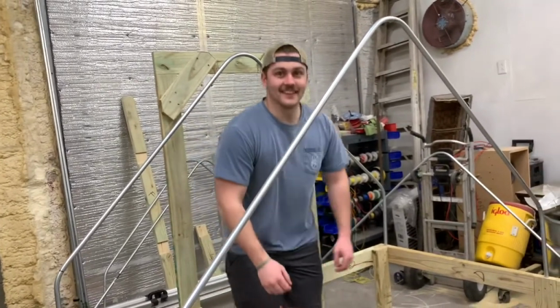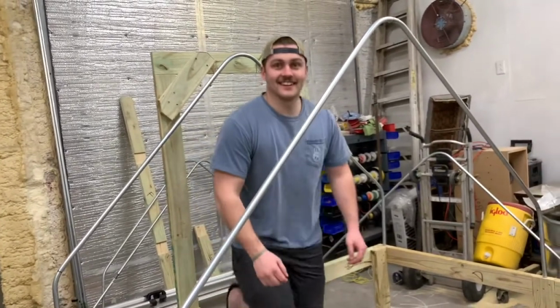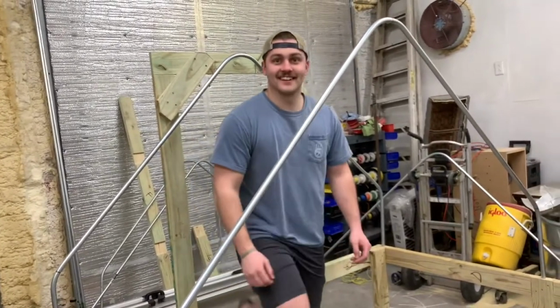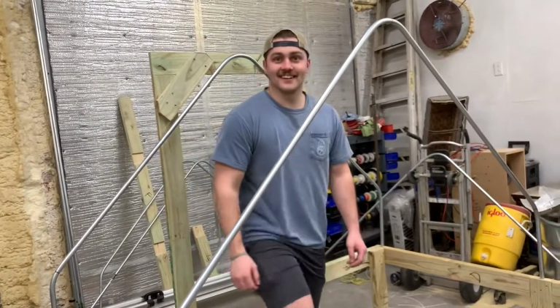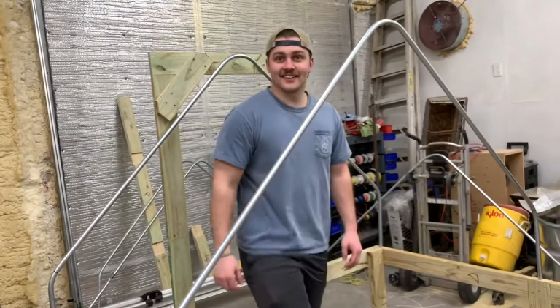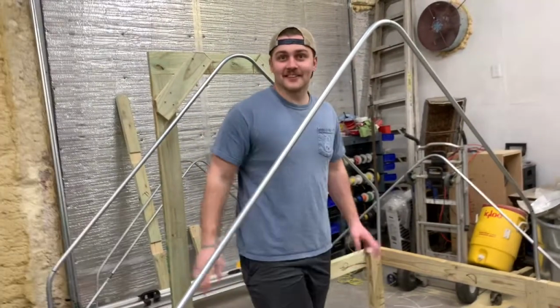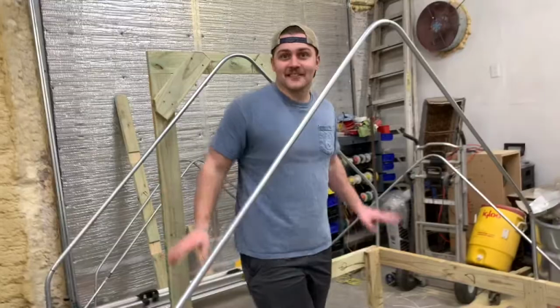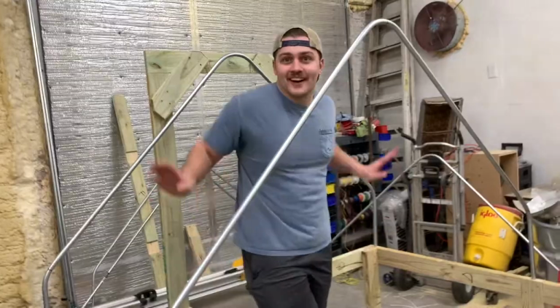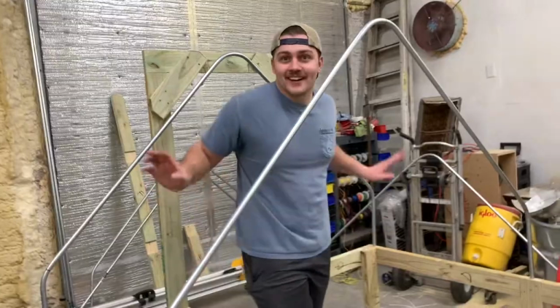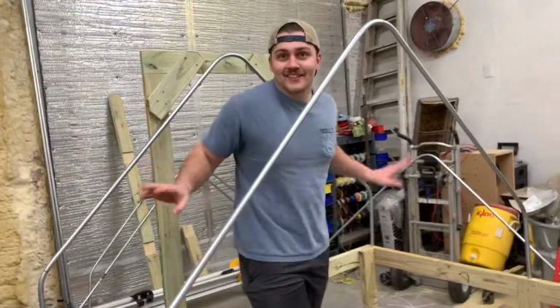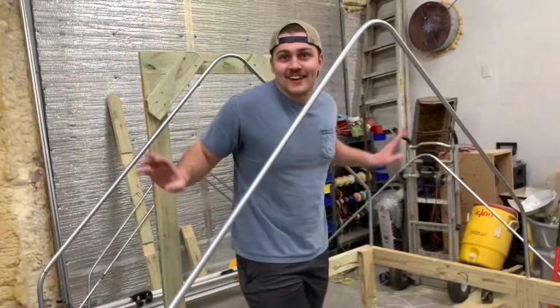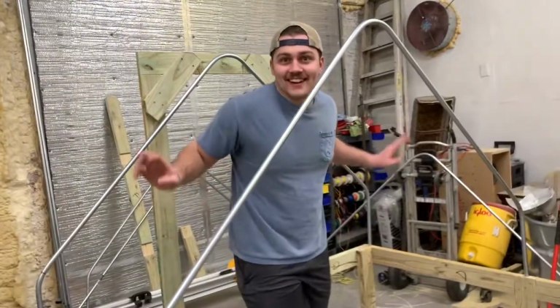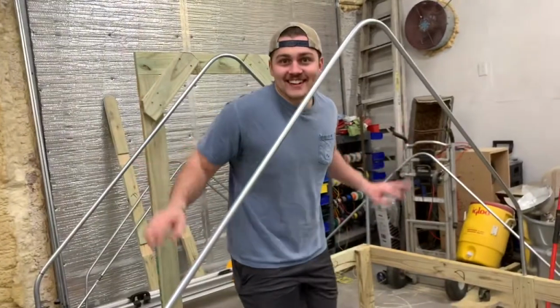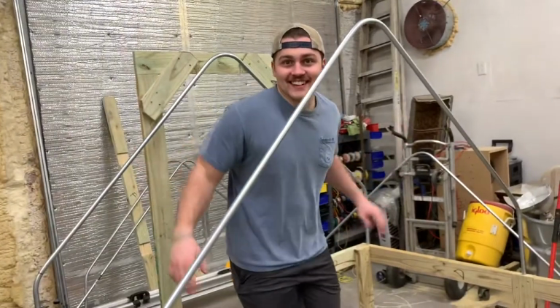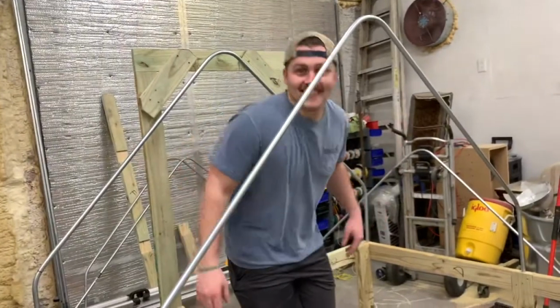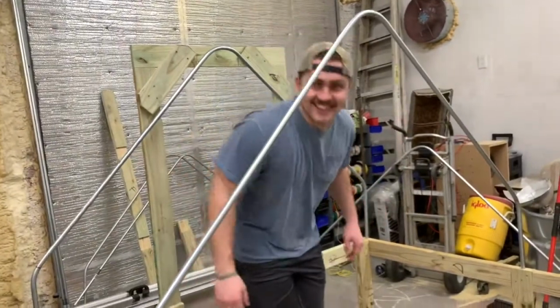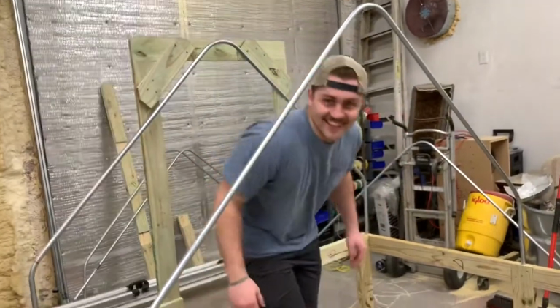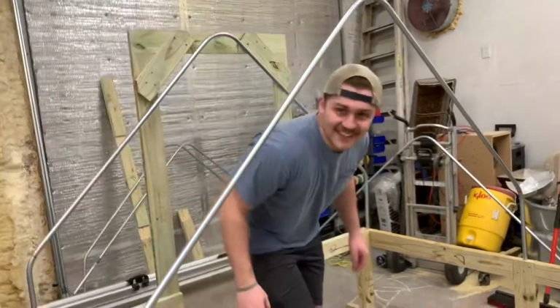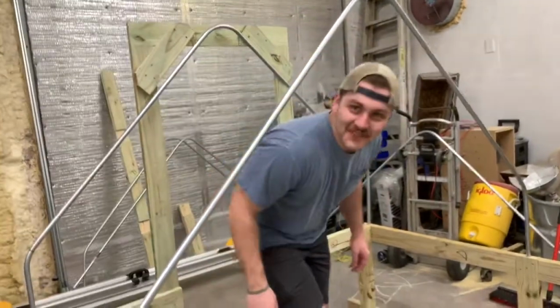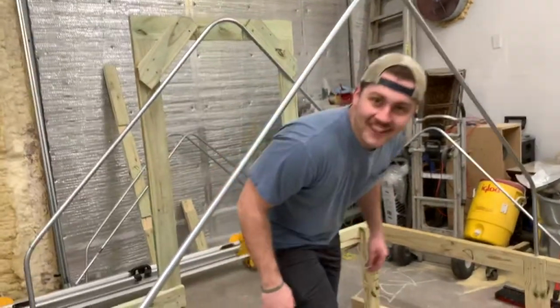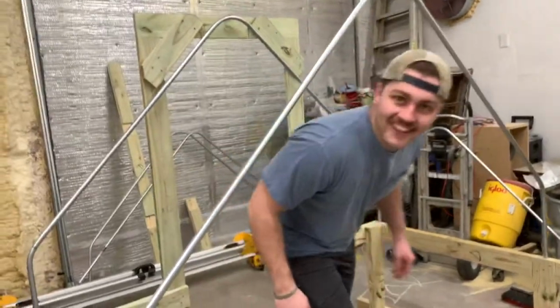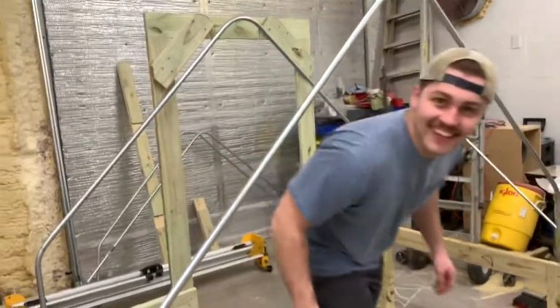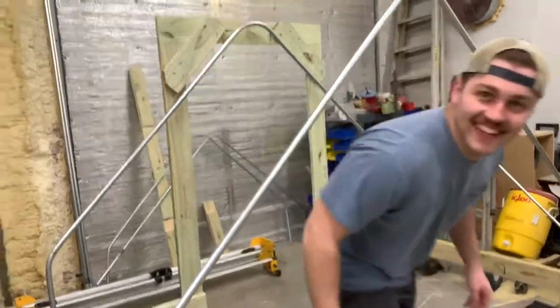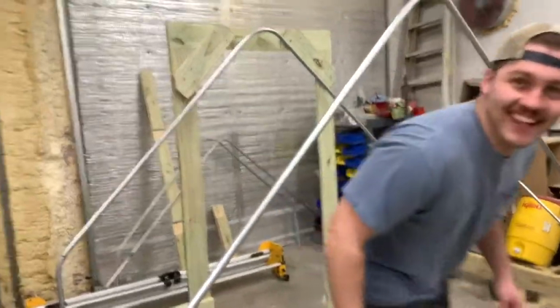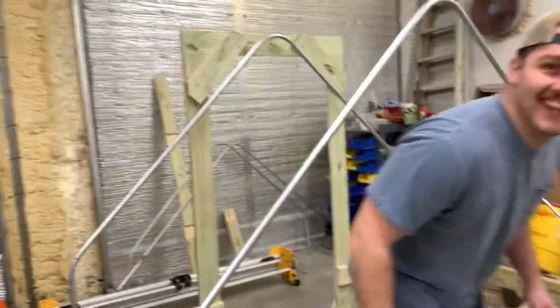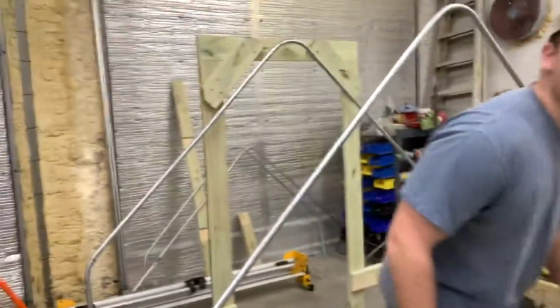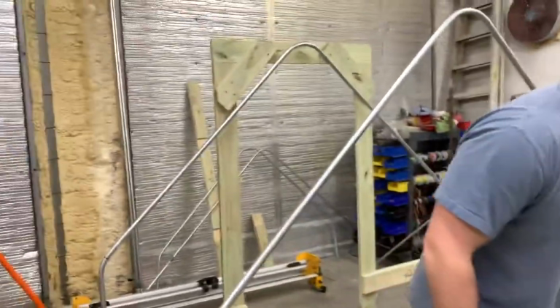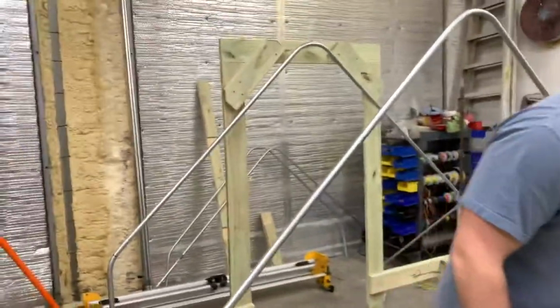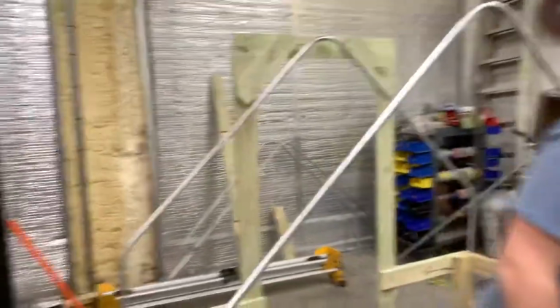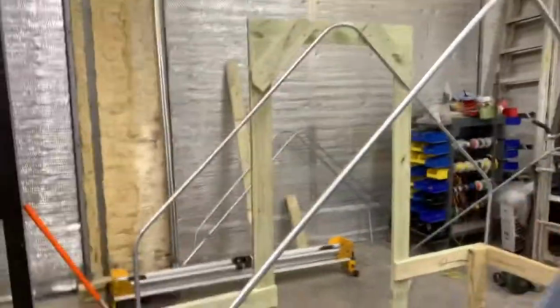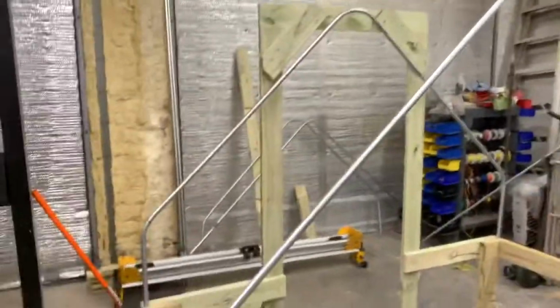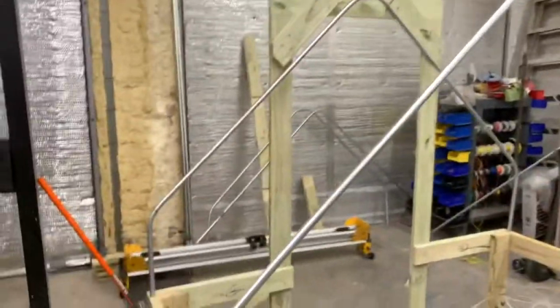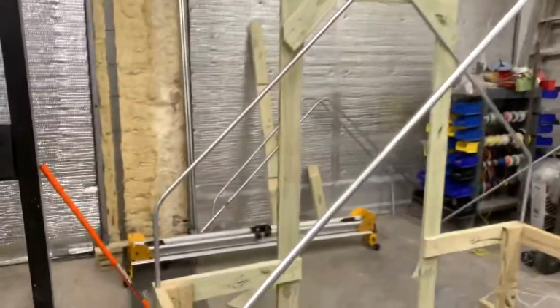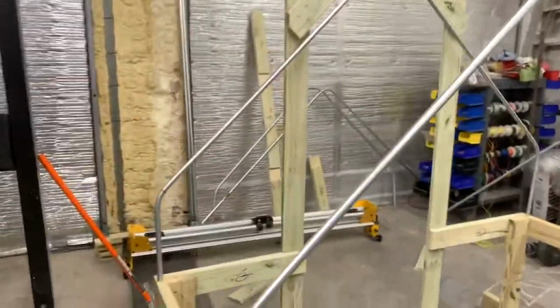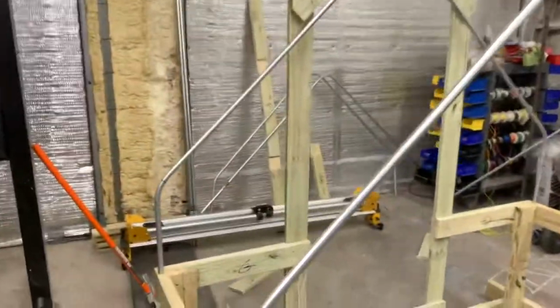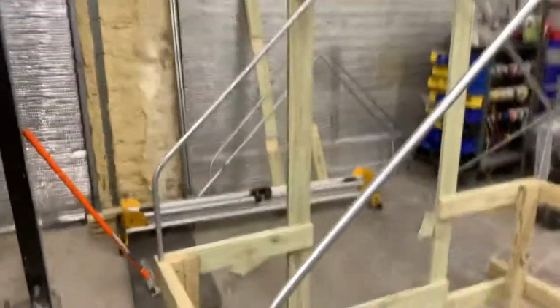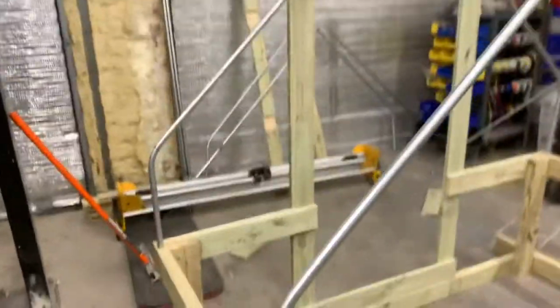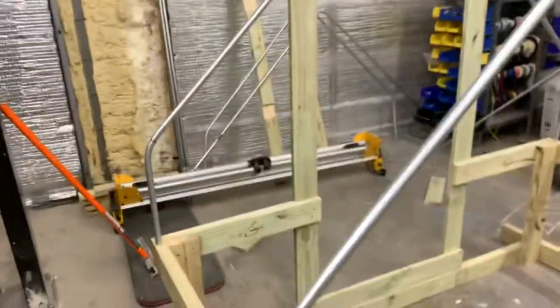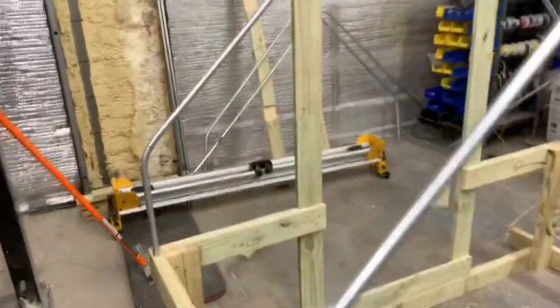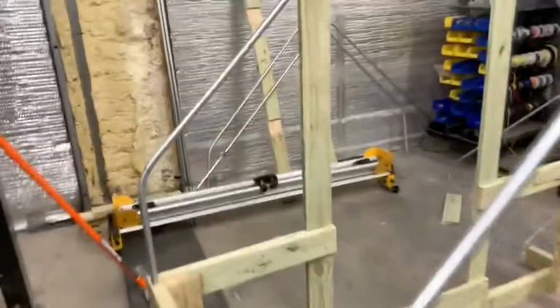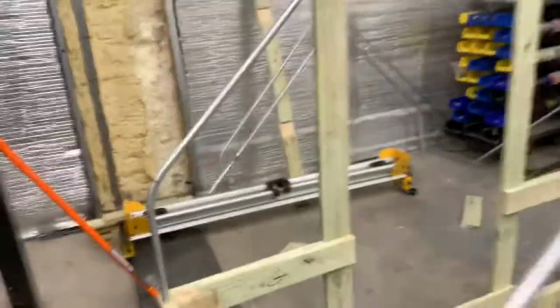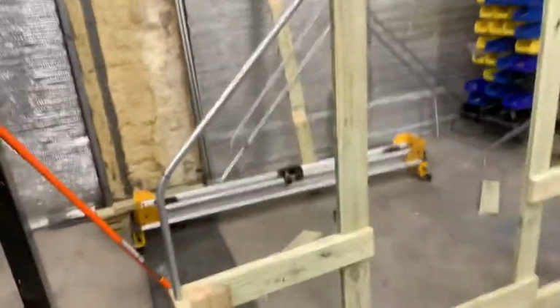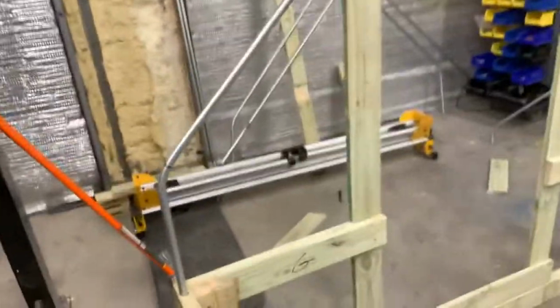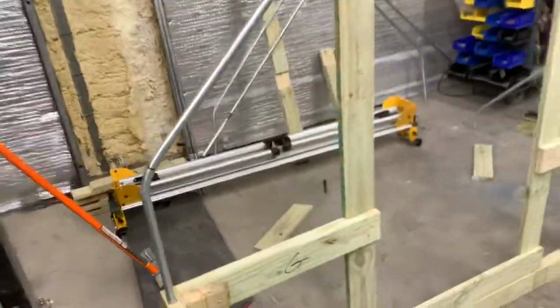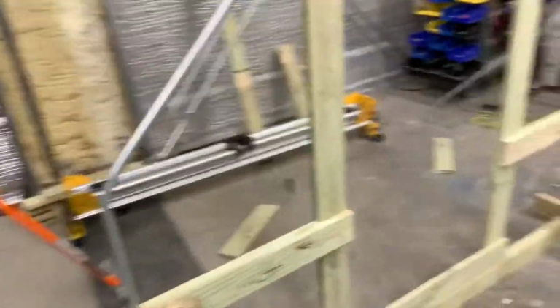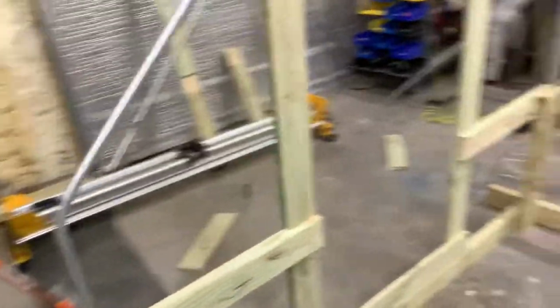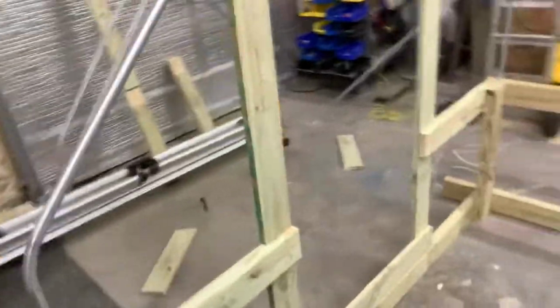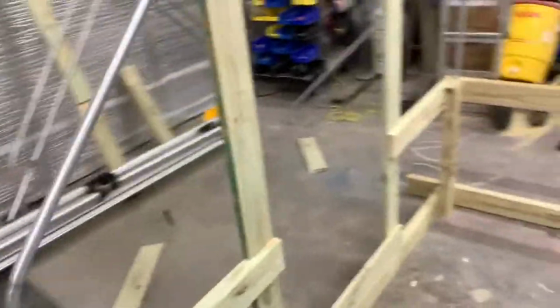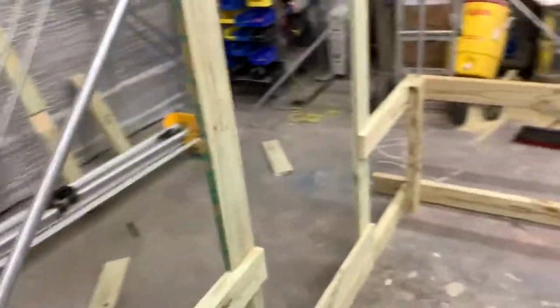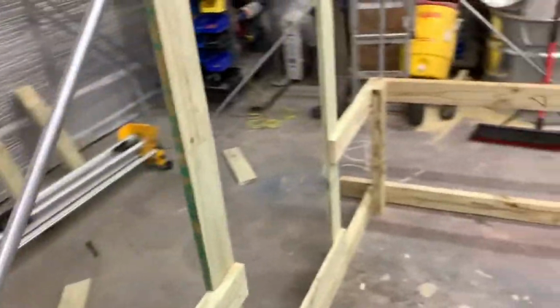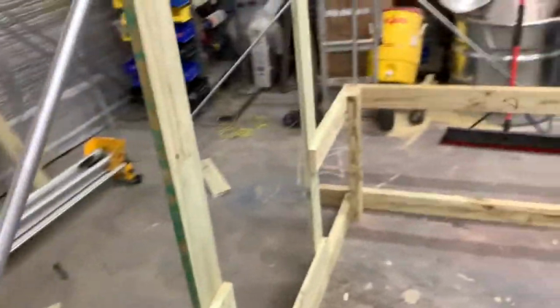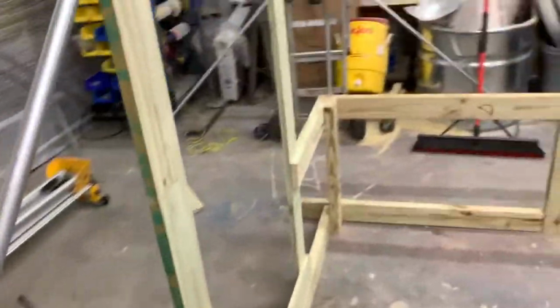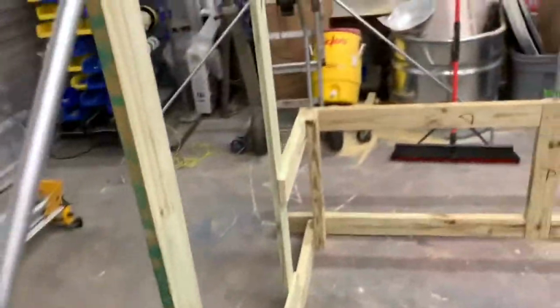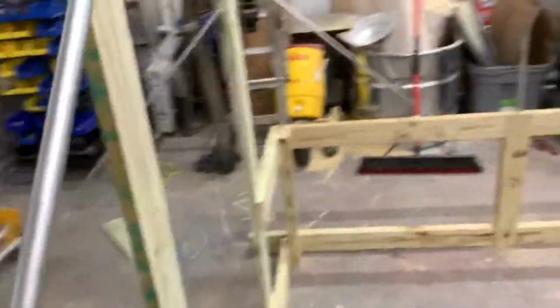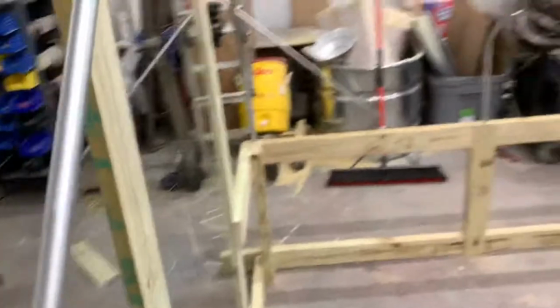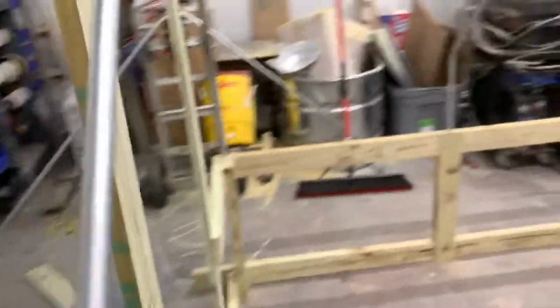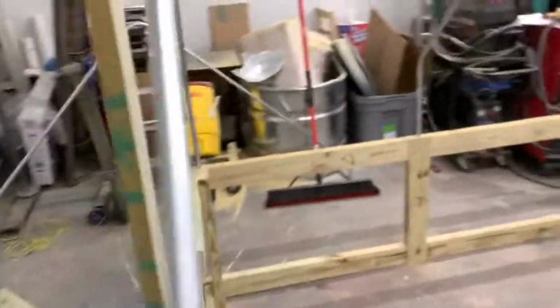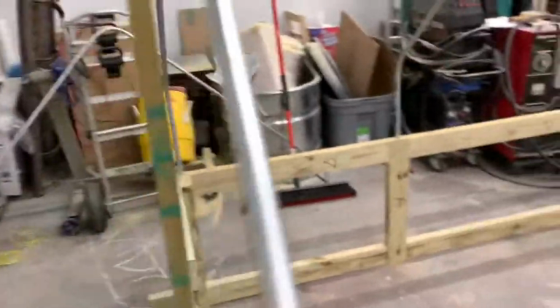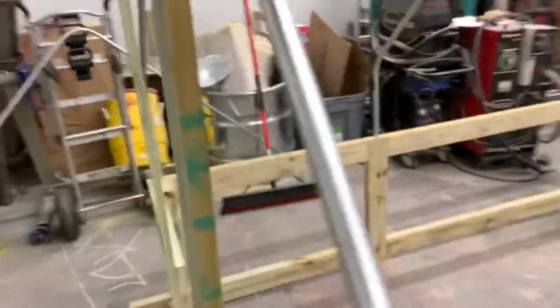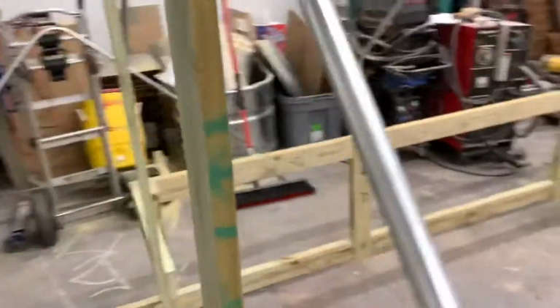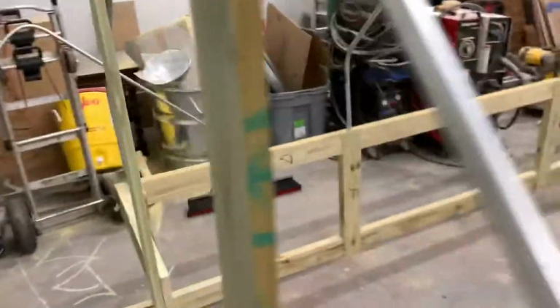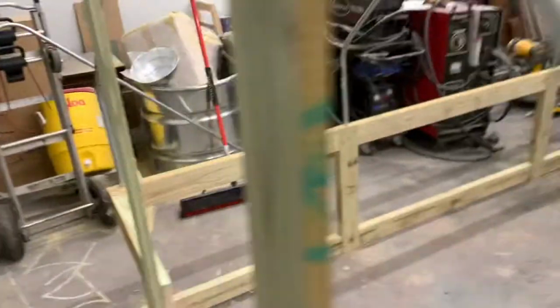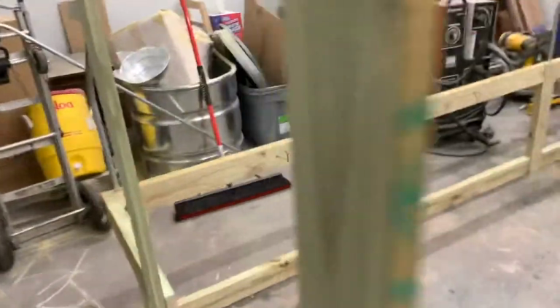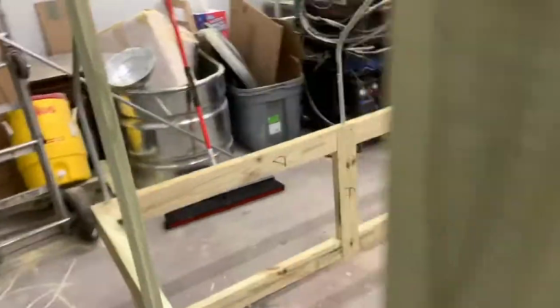You got it, bucket. Yeah, there you are. That's better. Alright, making progress. Woo!